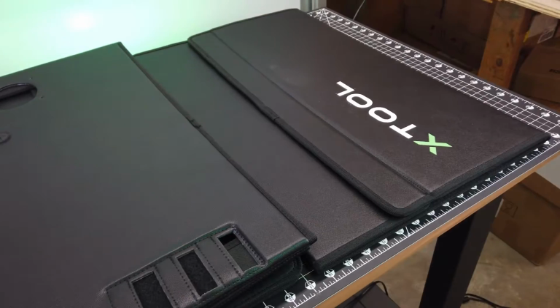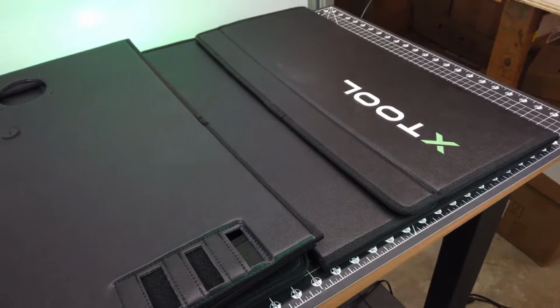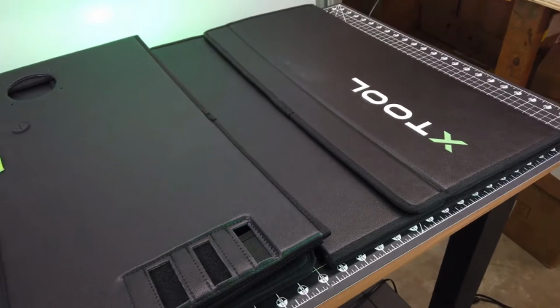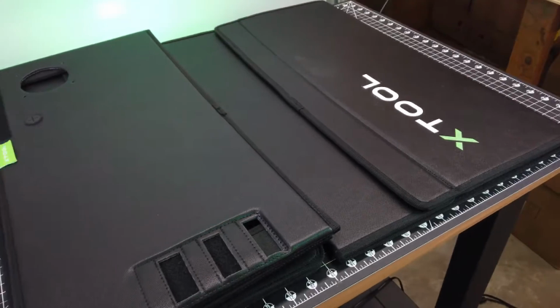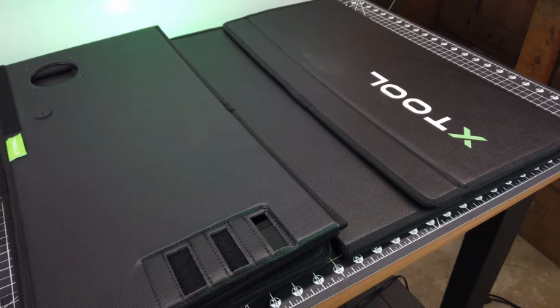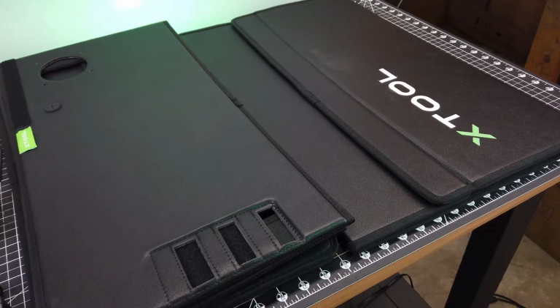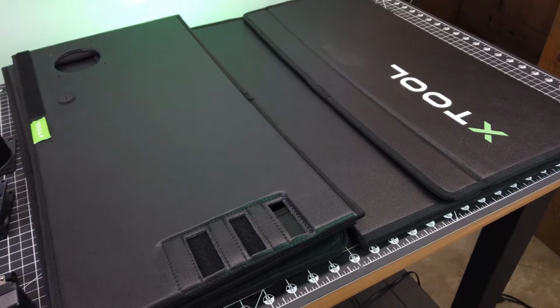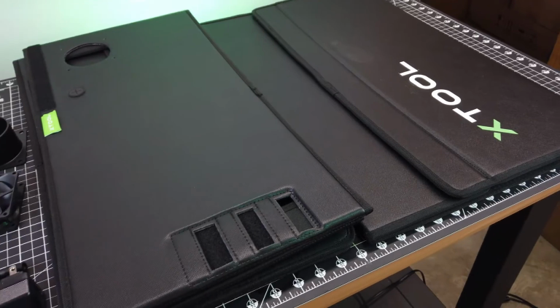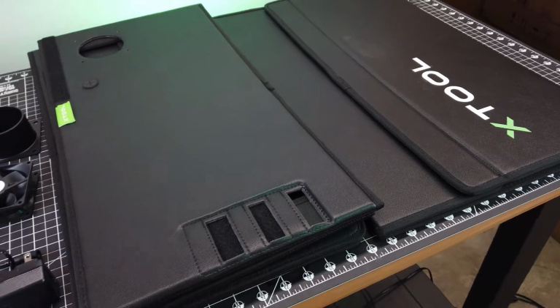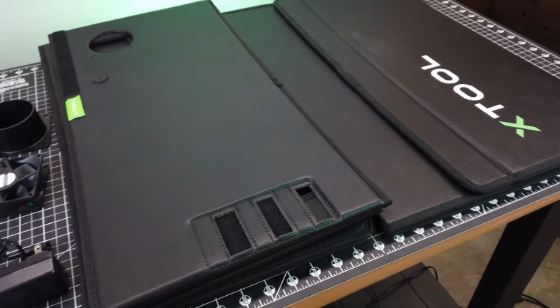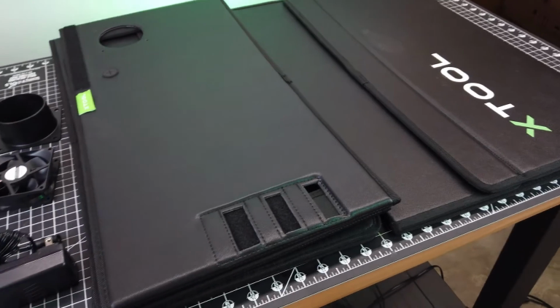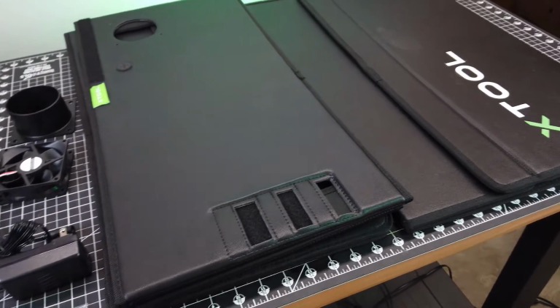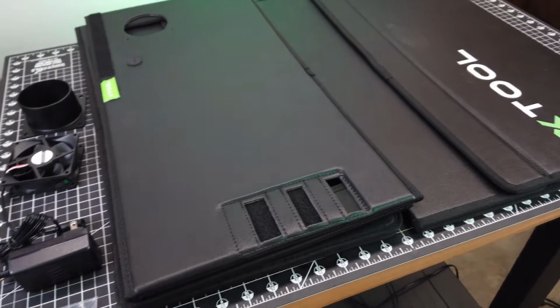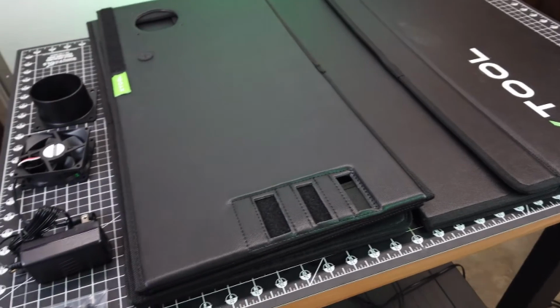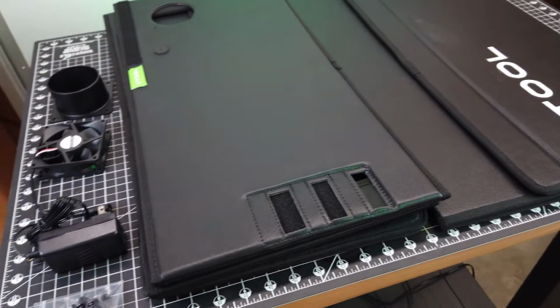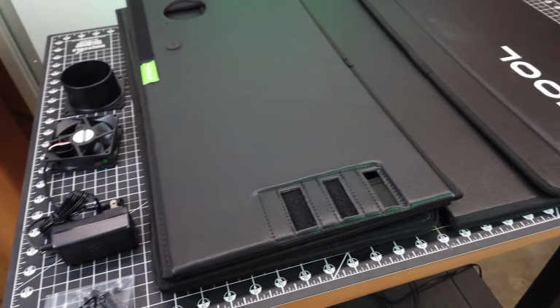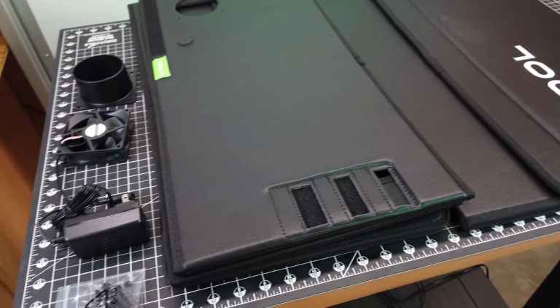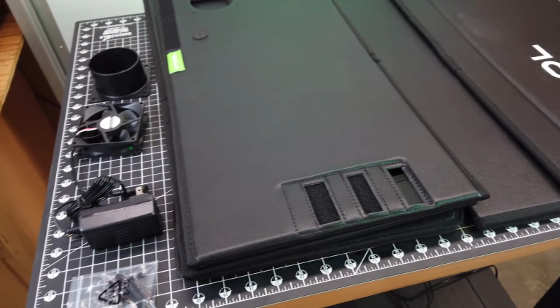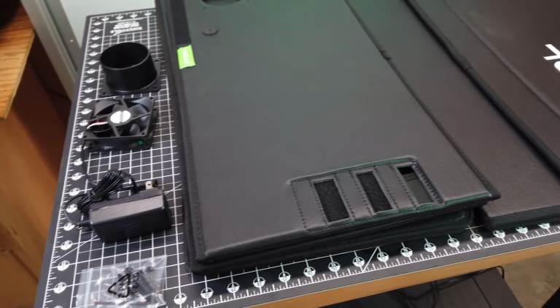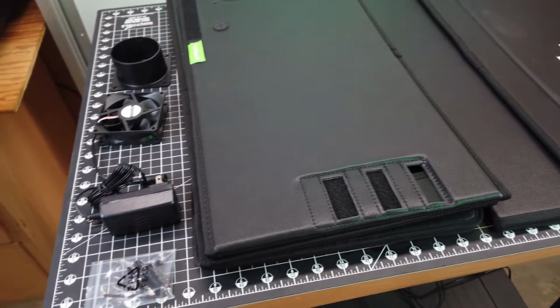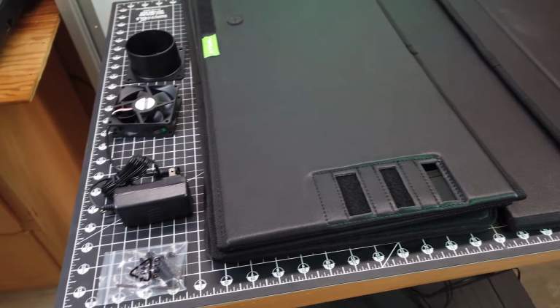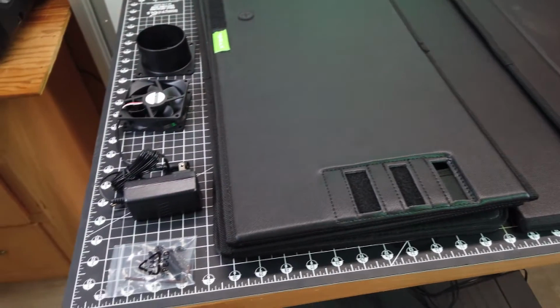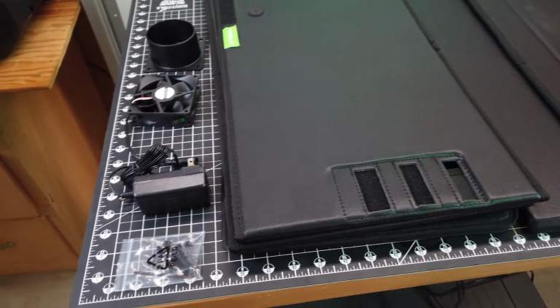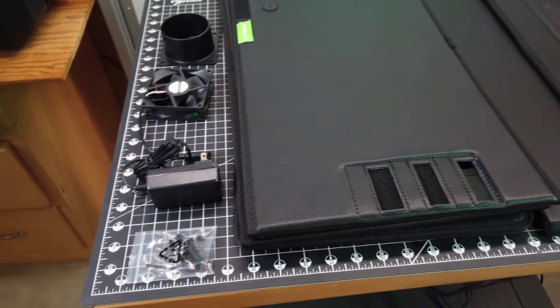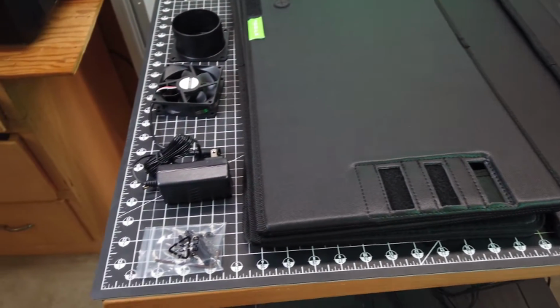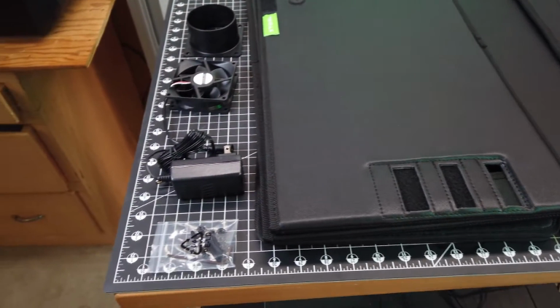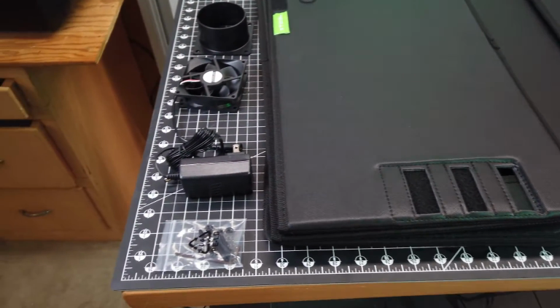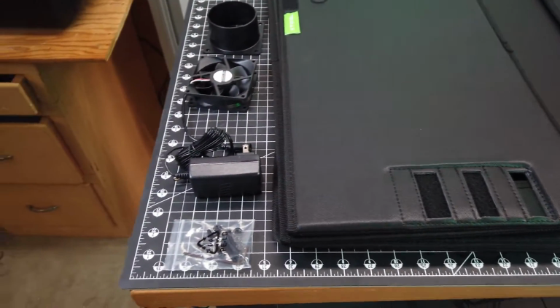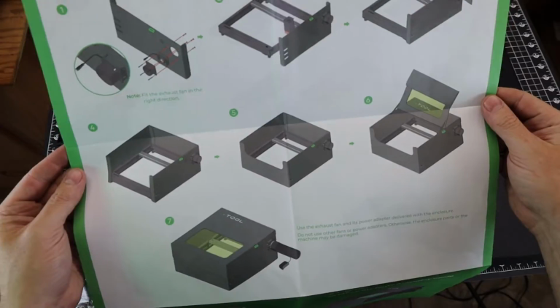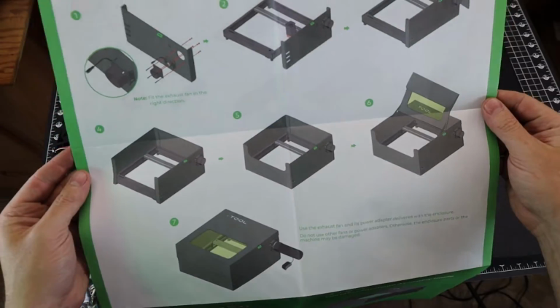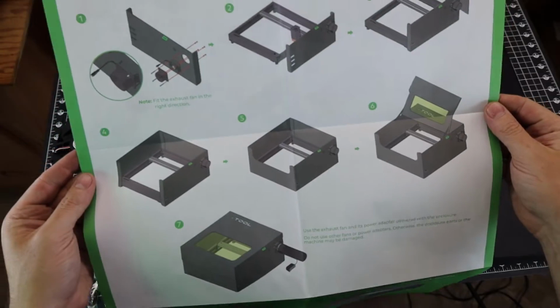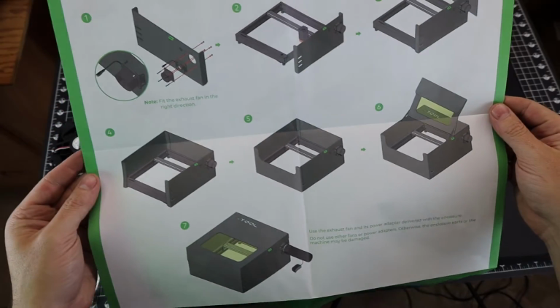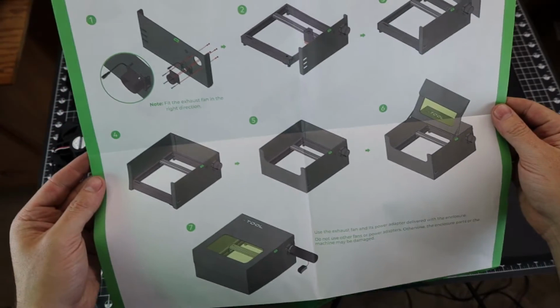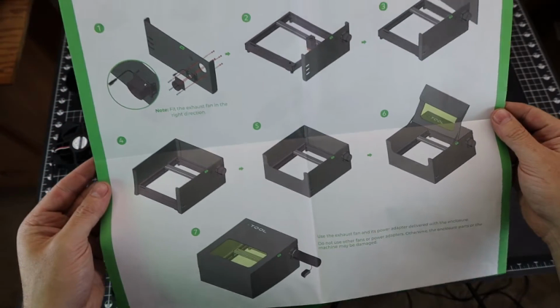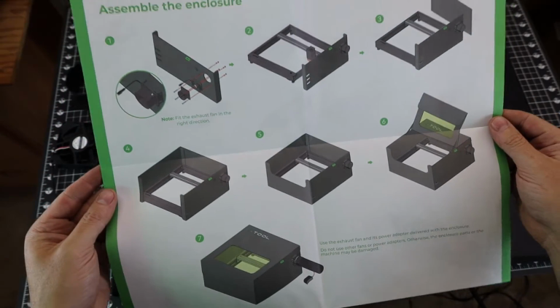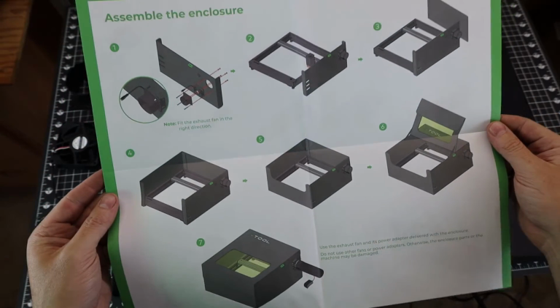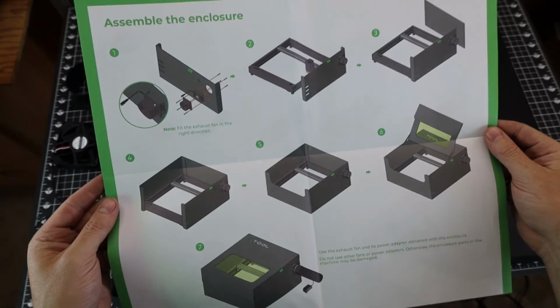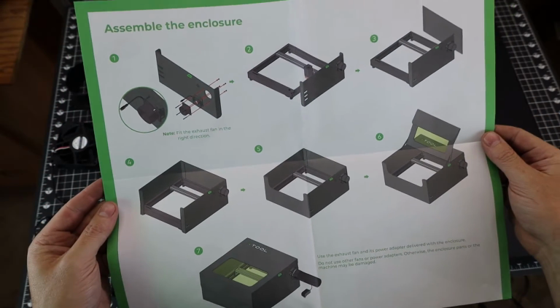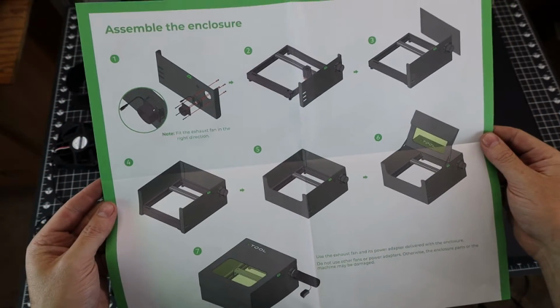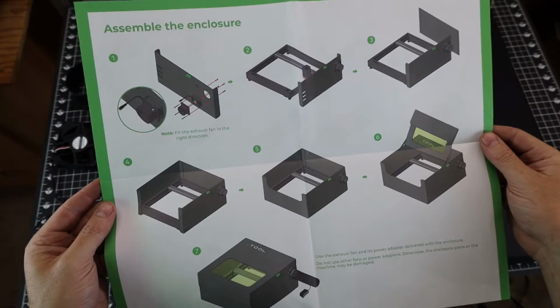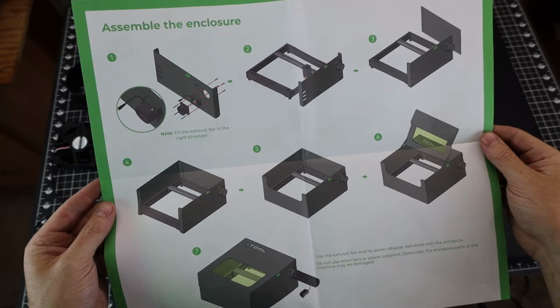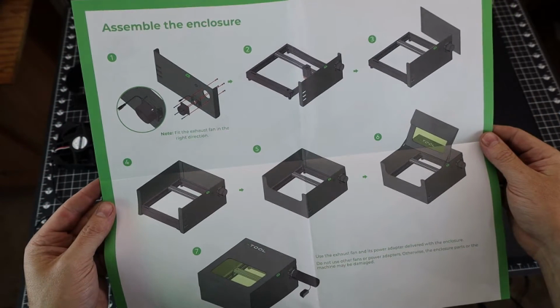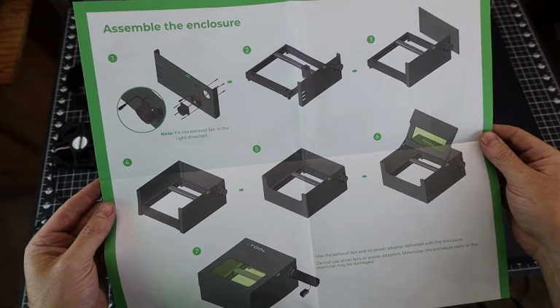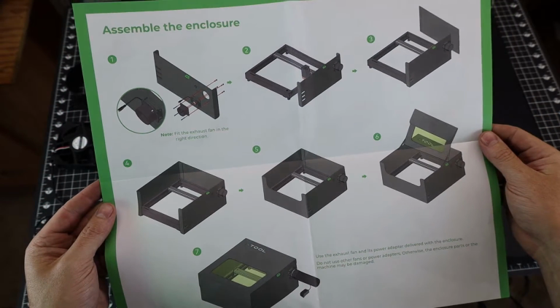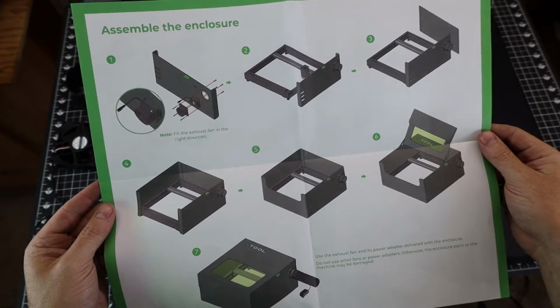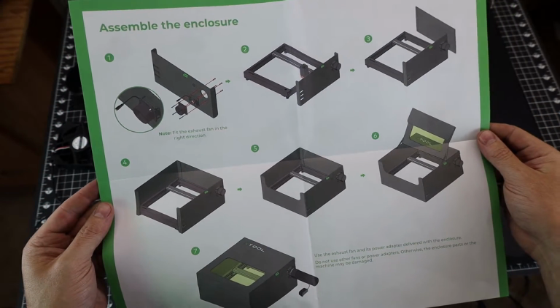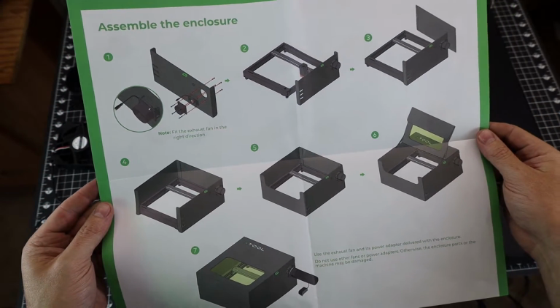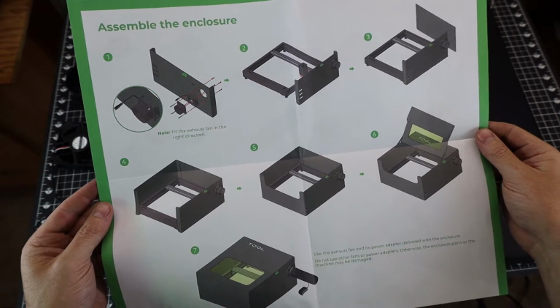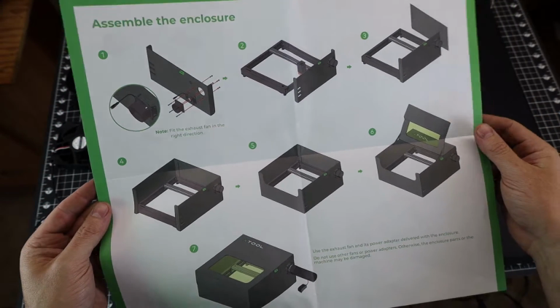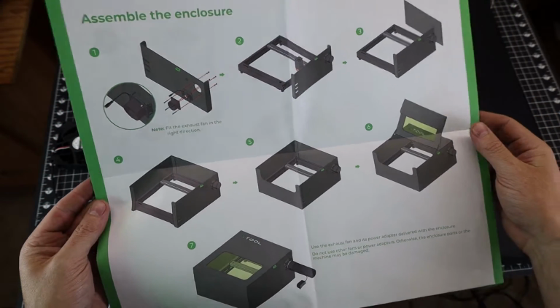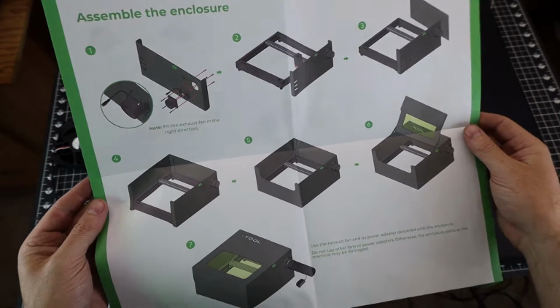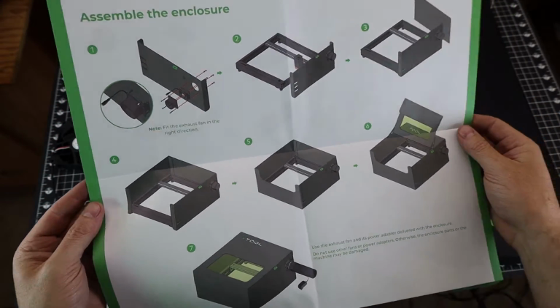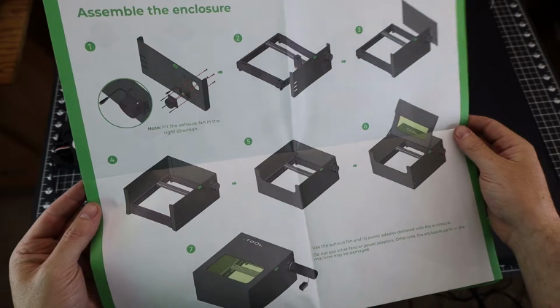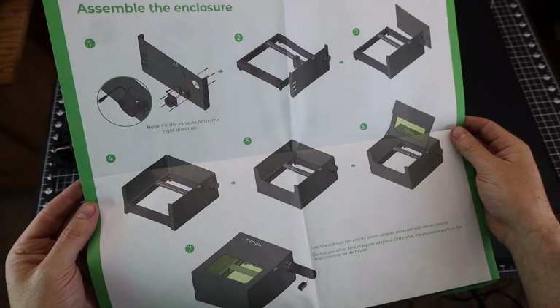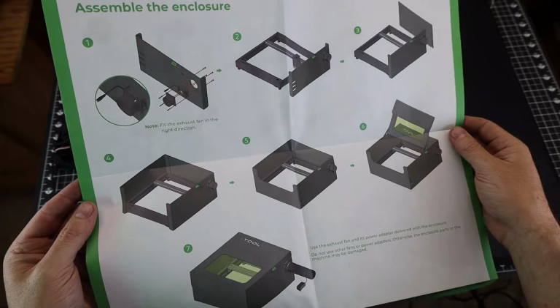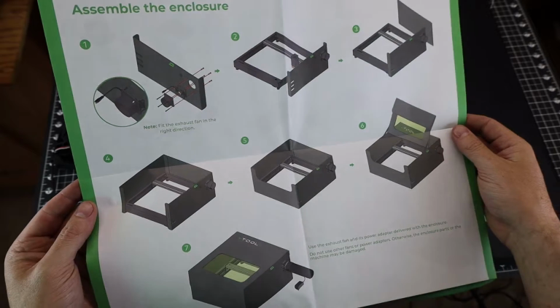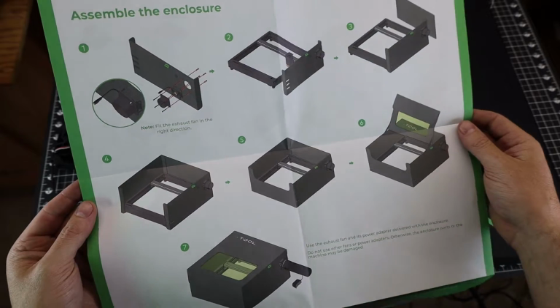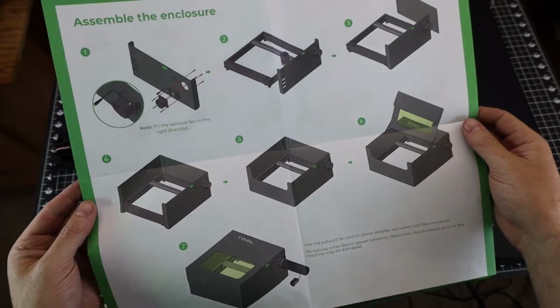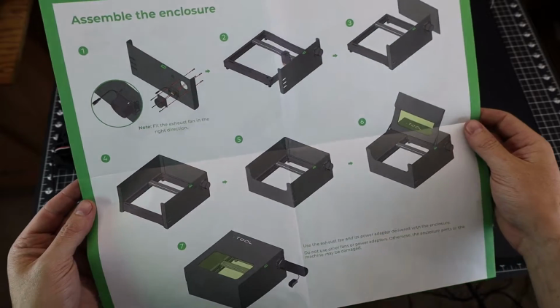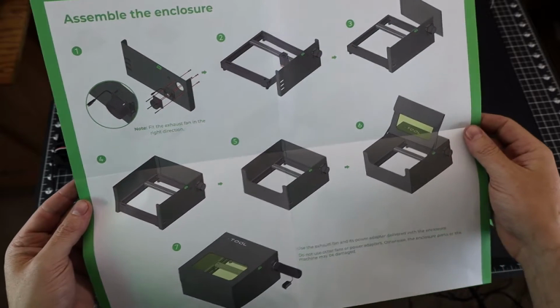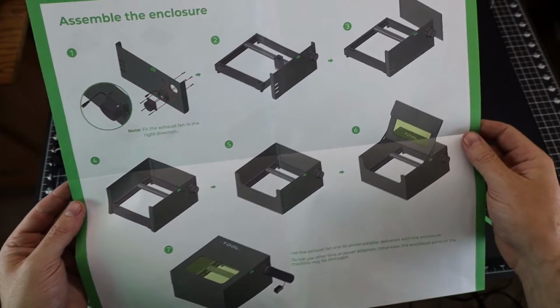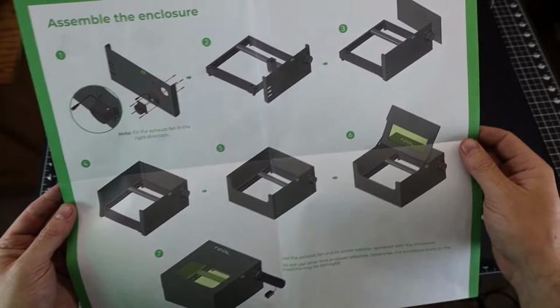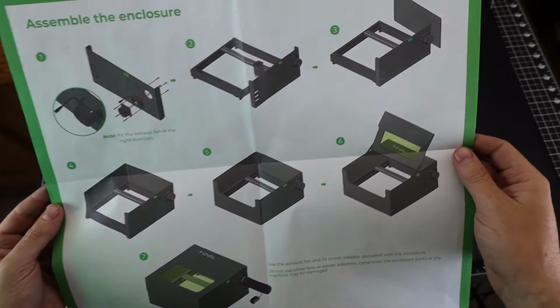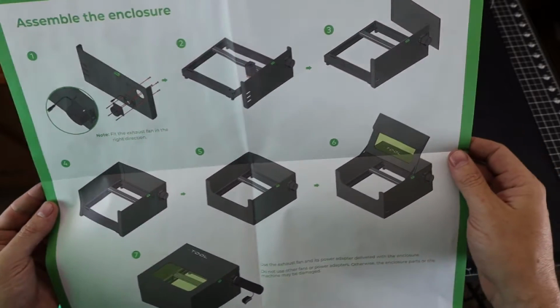Here's just about all the parts out of the box, unwrapped. If you did want to see the instructions, here they are — it's basically just pictures, so very easy to follow.